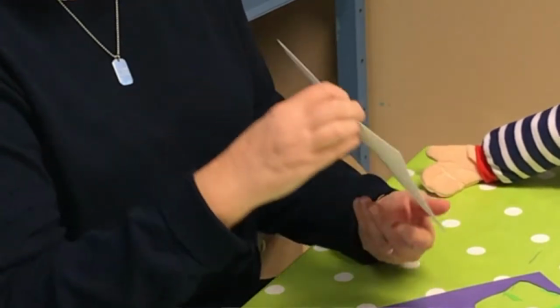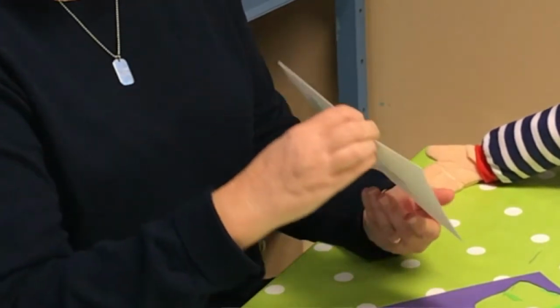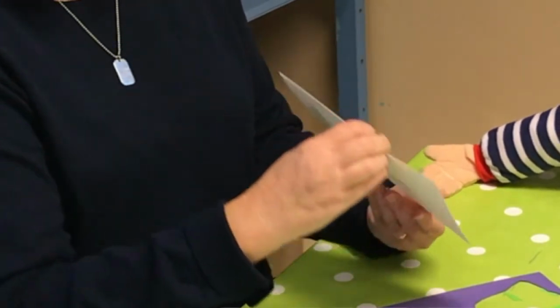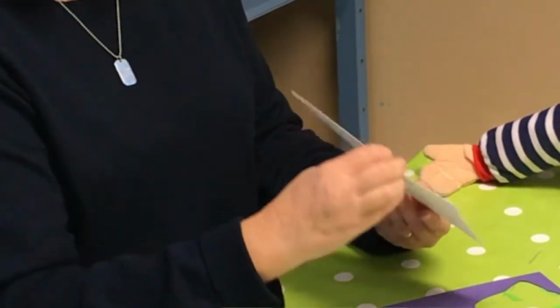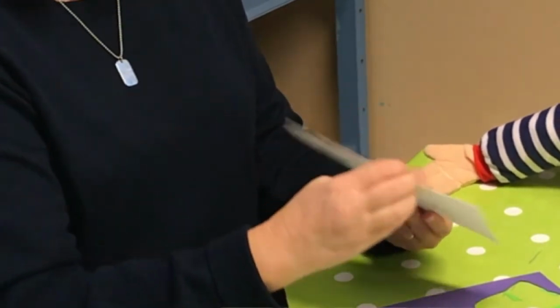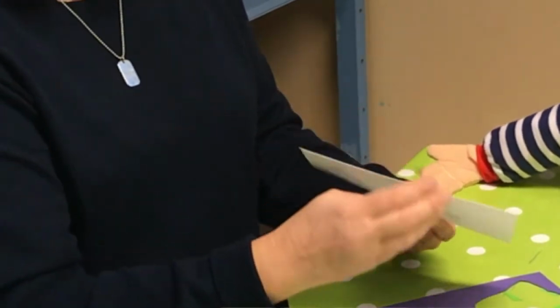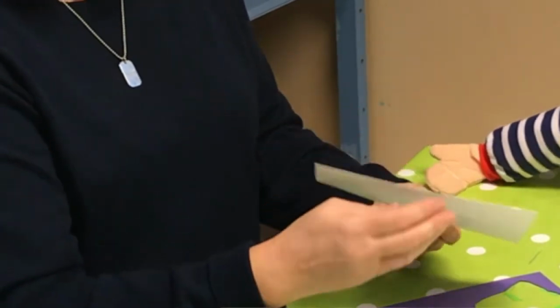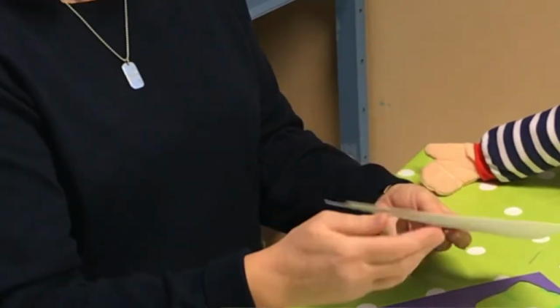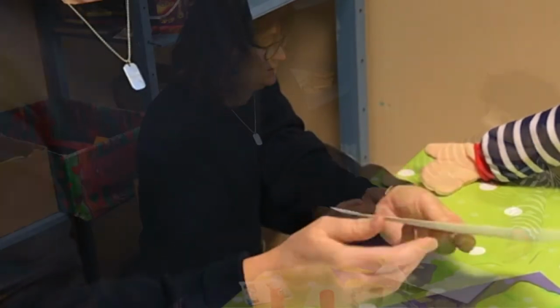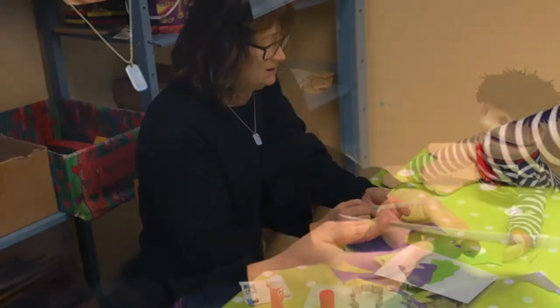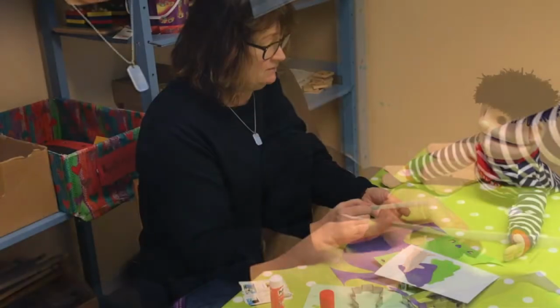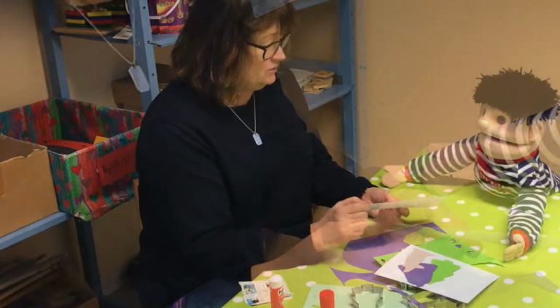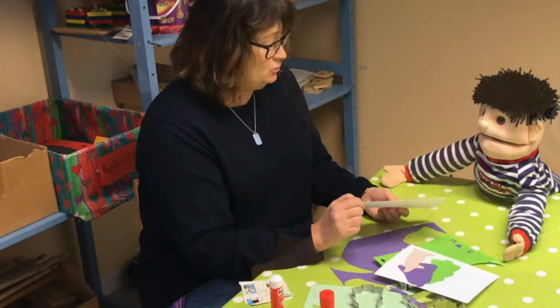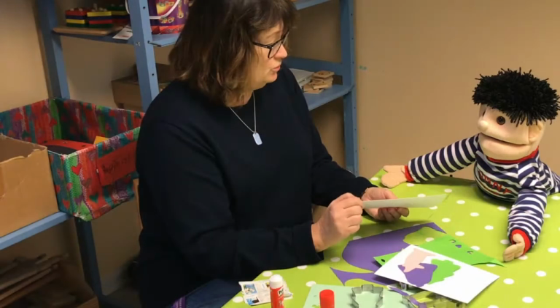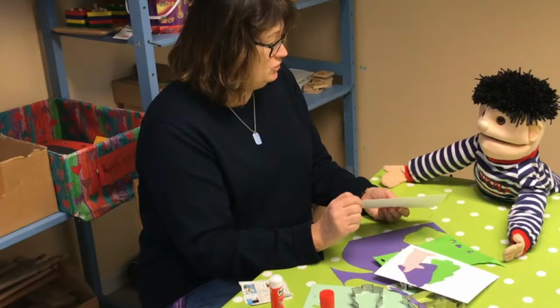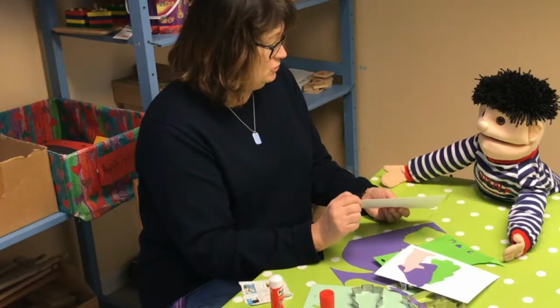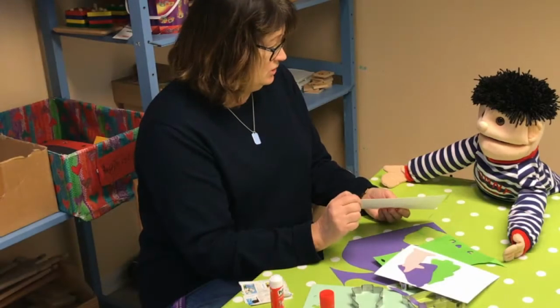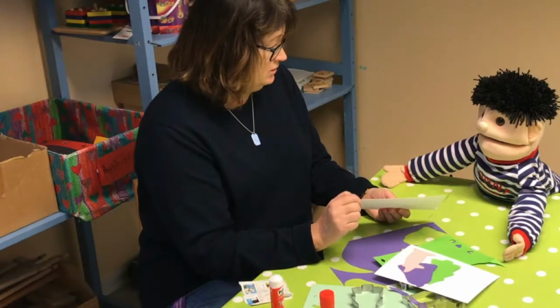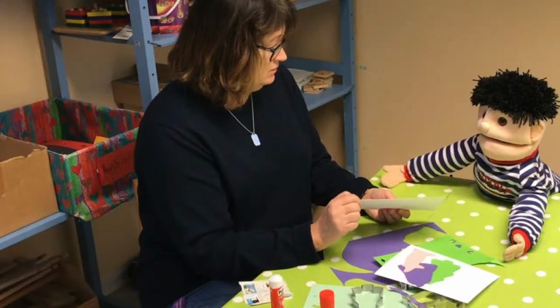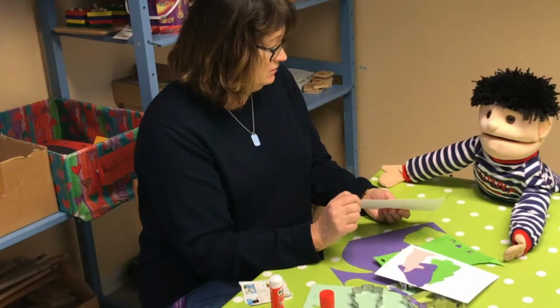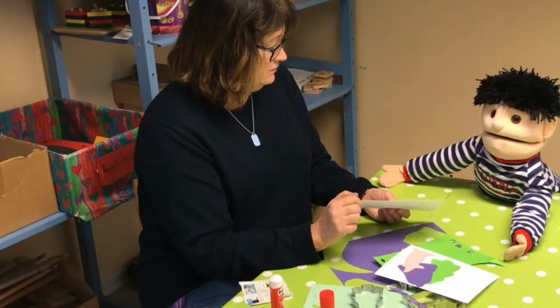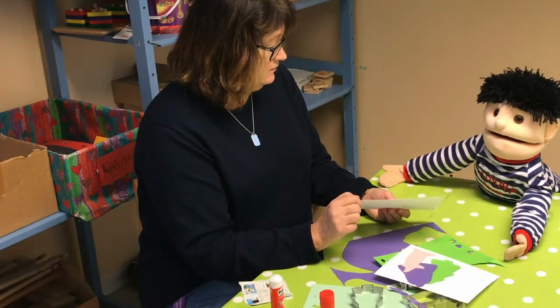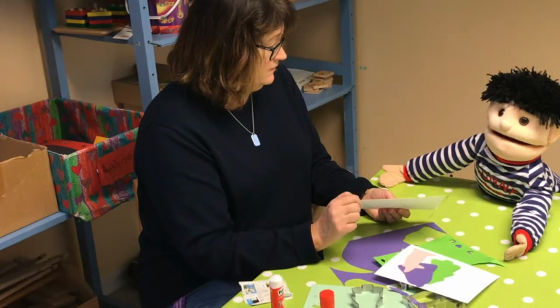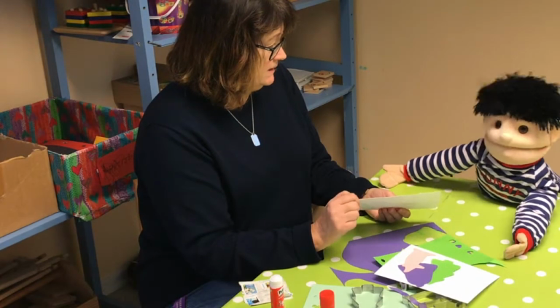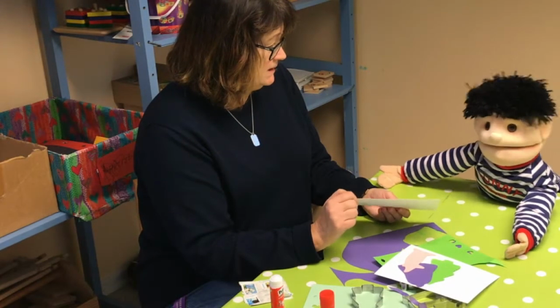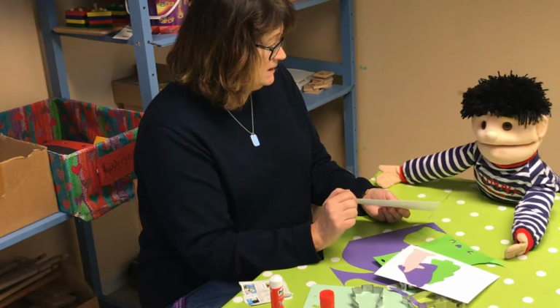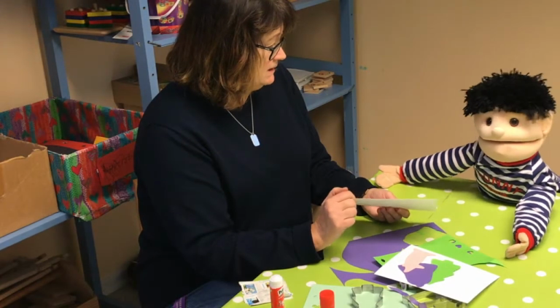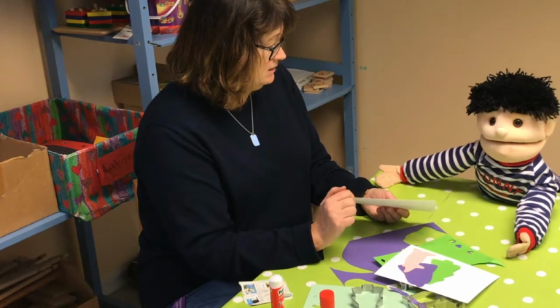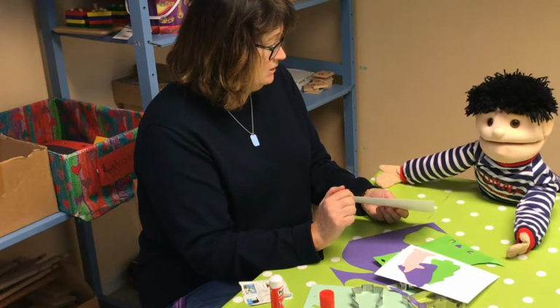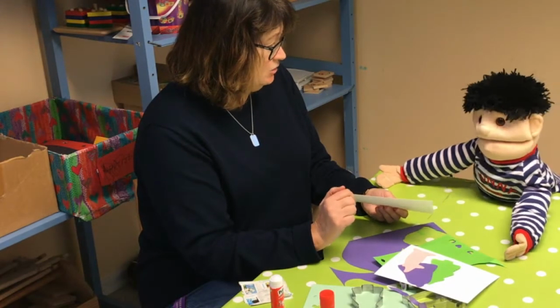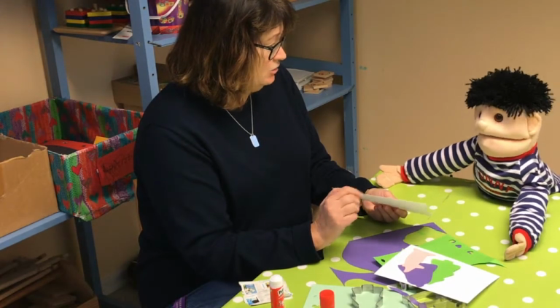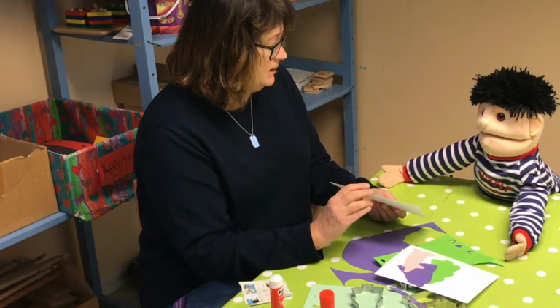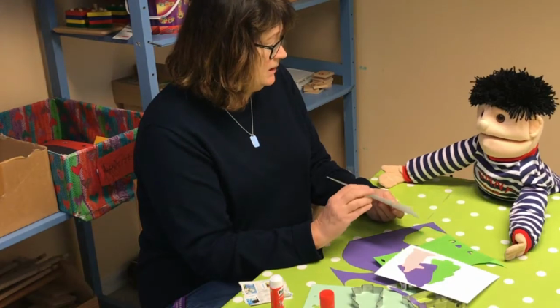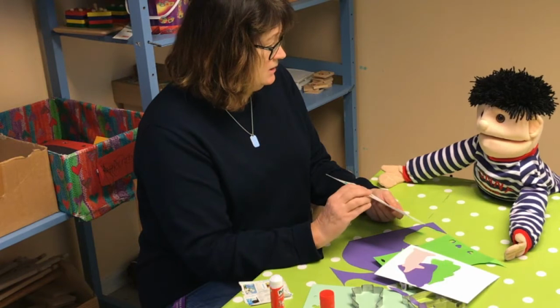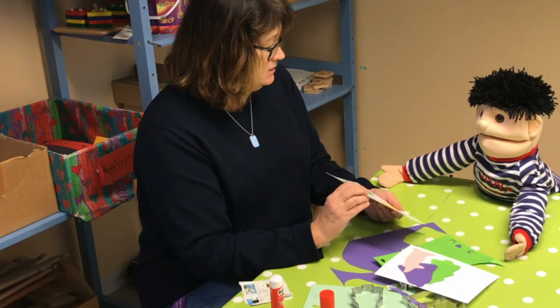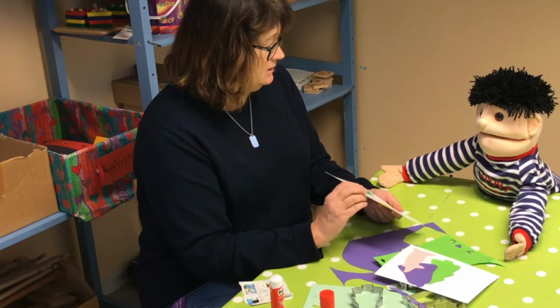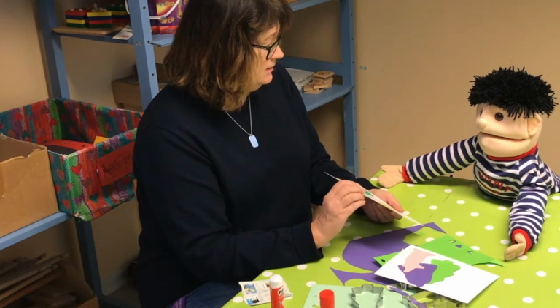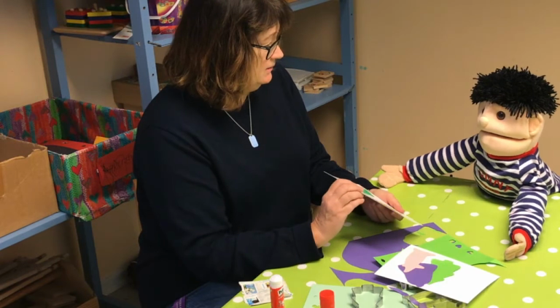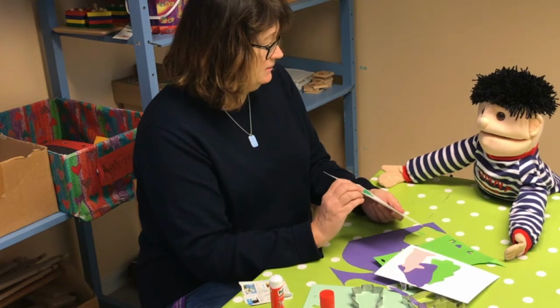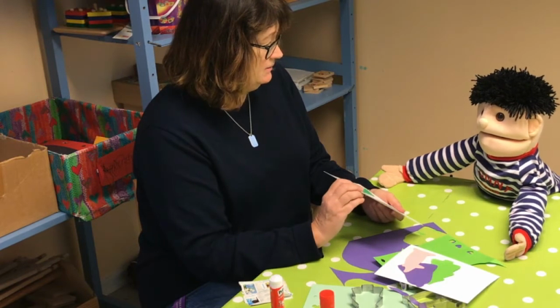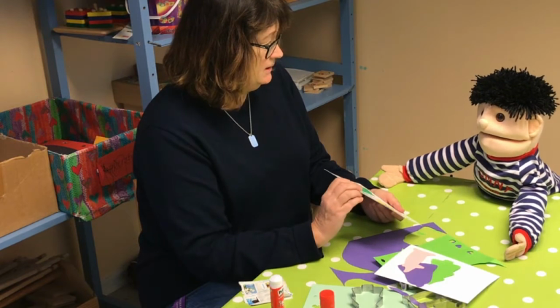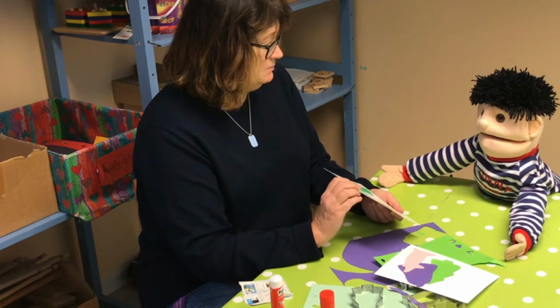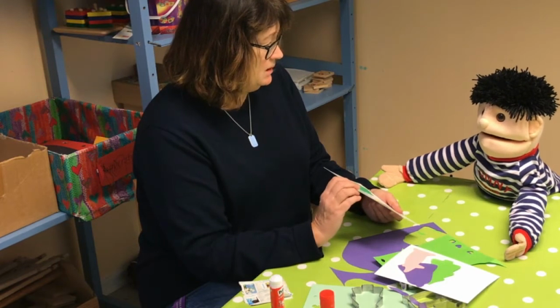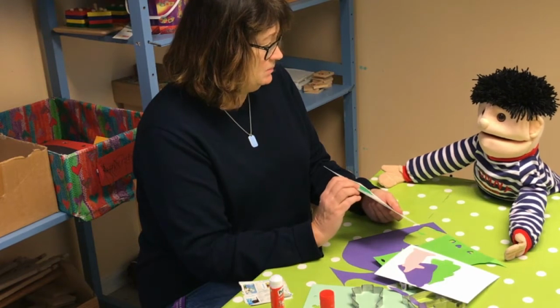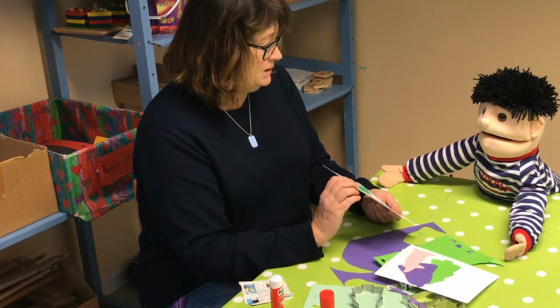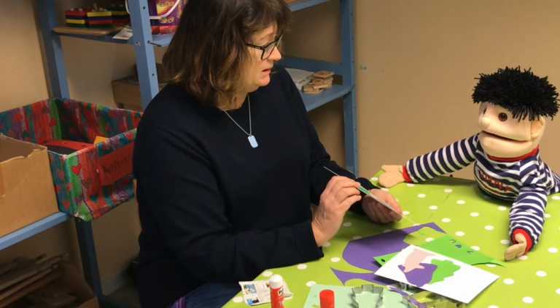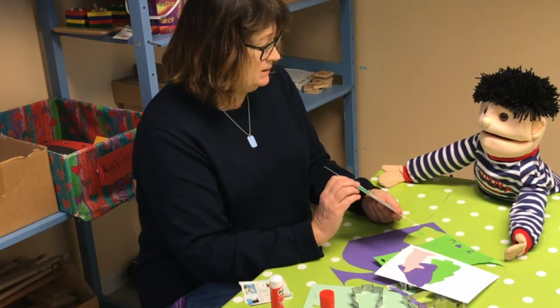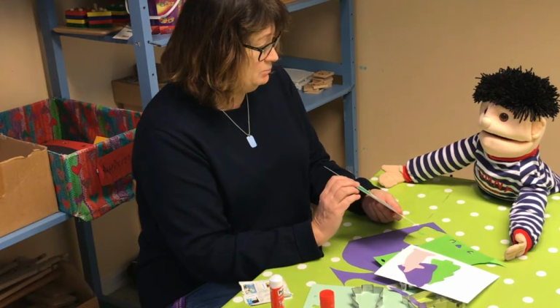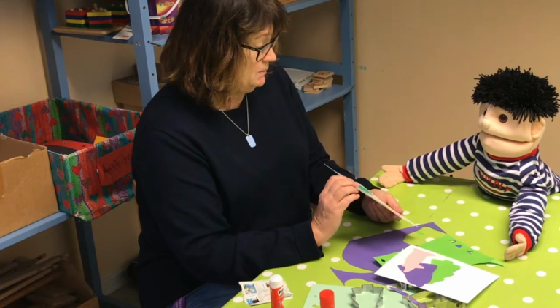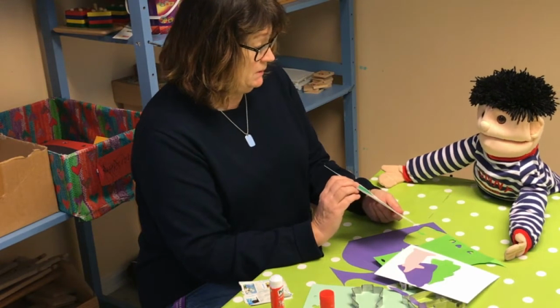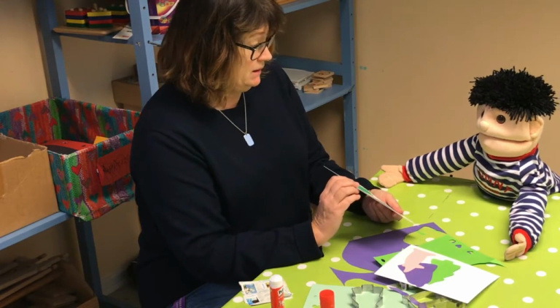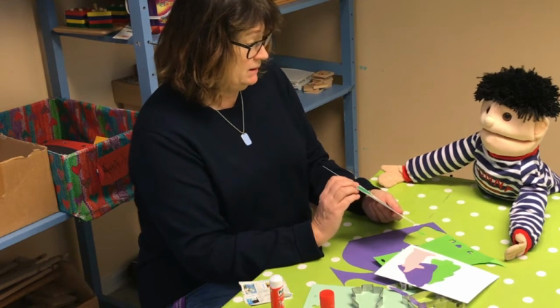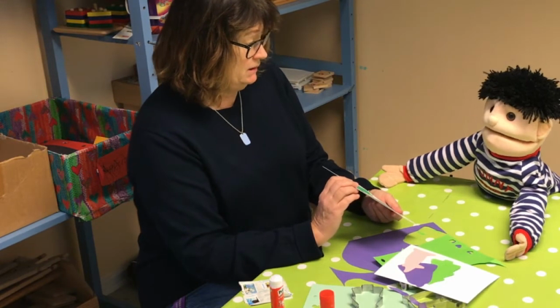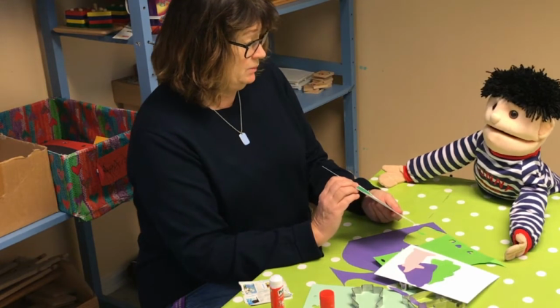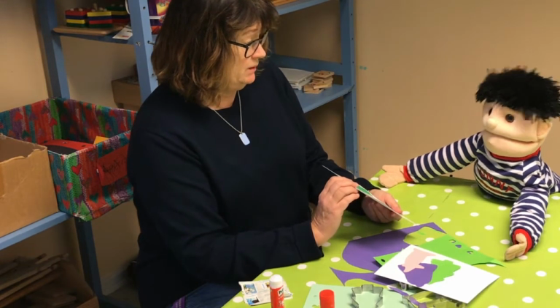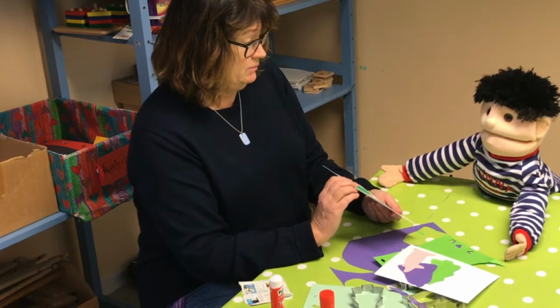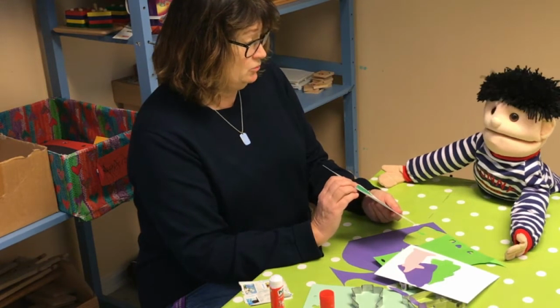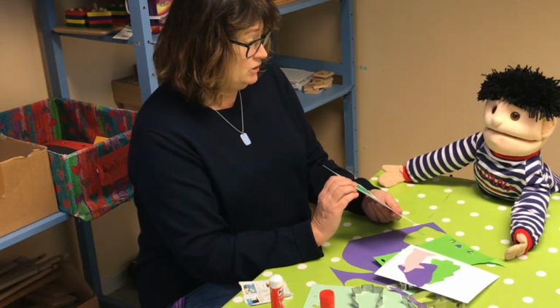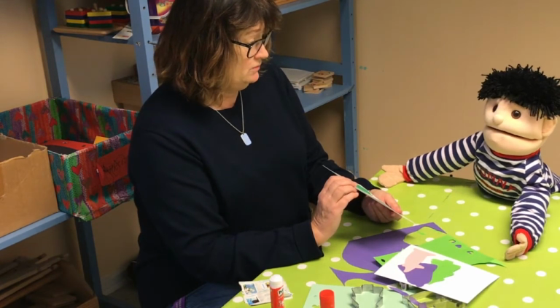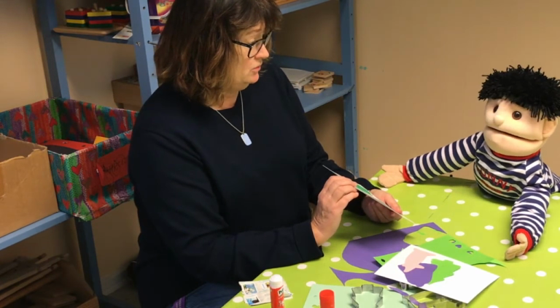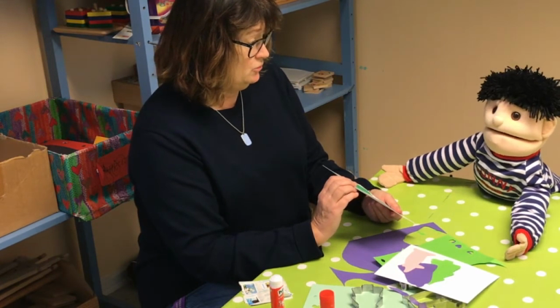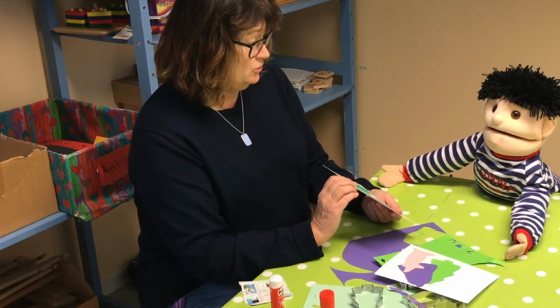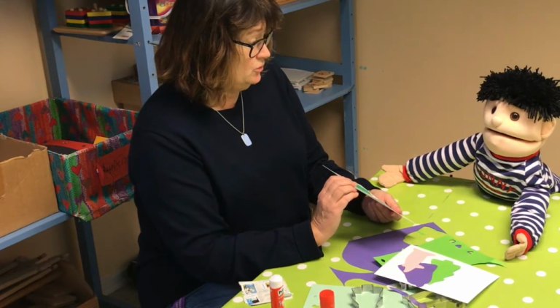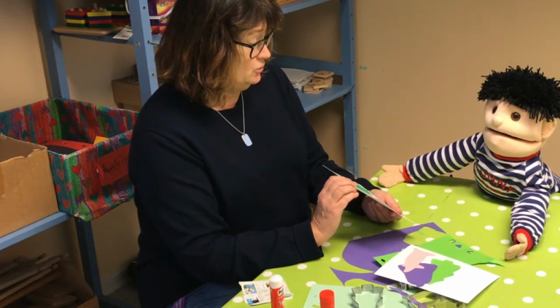Ja, och sen kan man skriva god jul. Det kanske din mamma eller din pappa kan hjälpa dig med att skriva god jul.